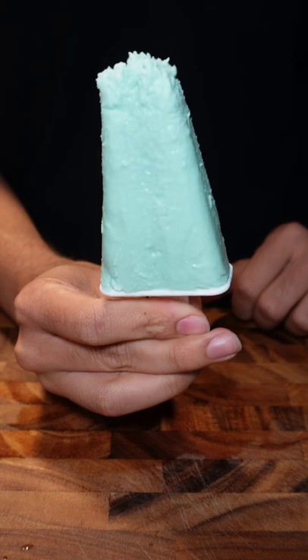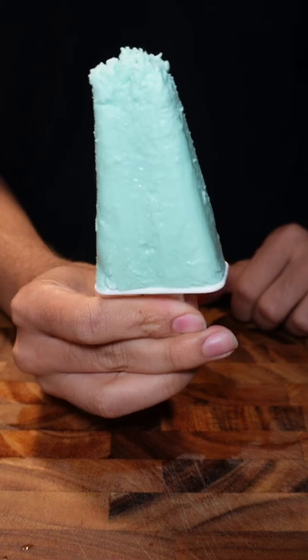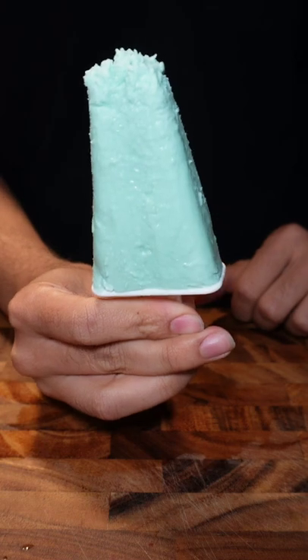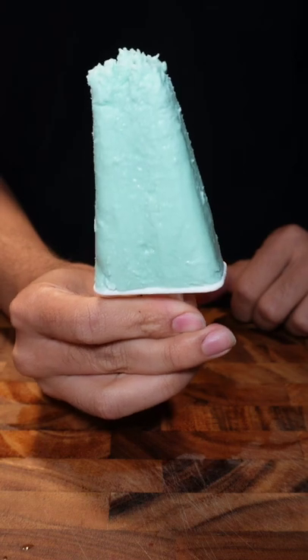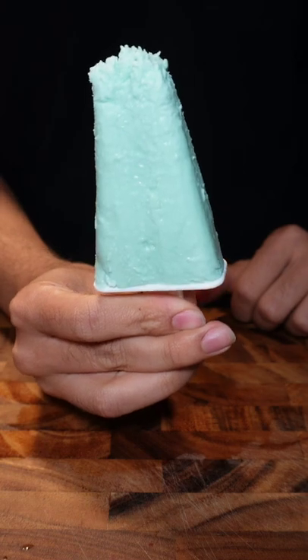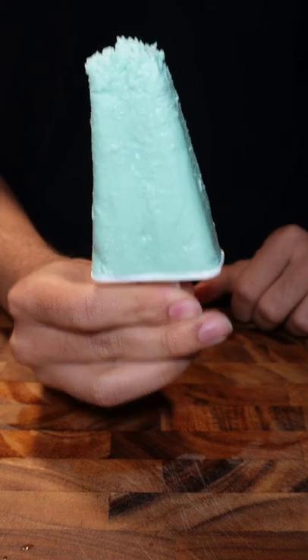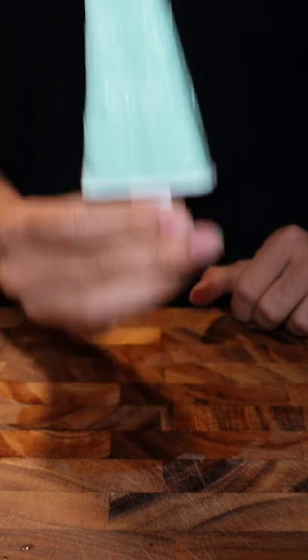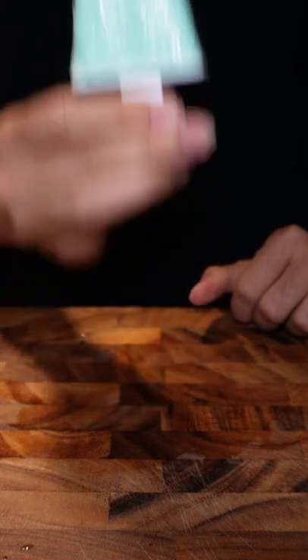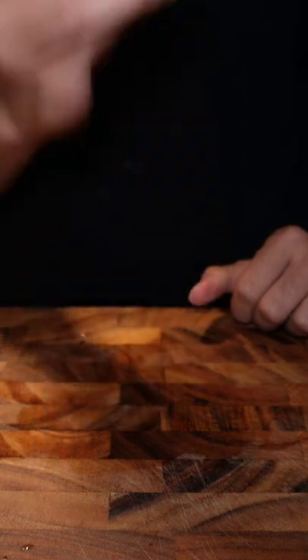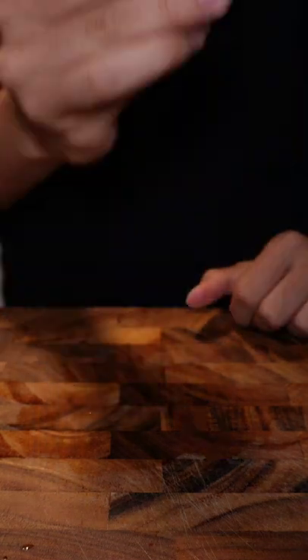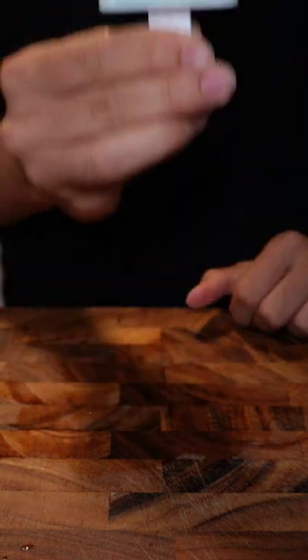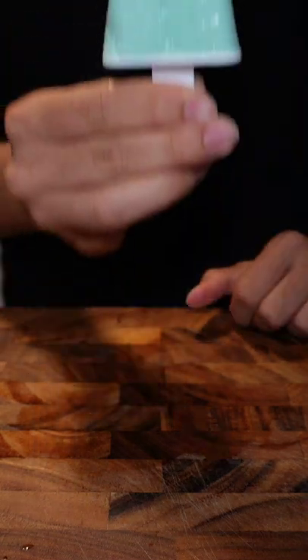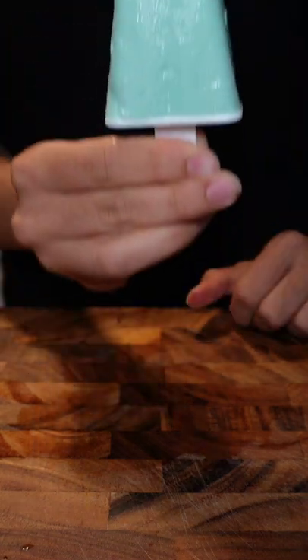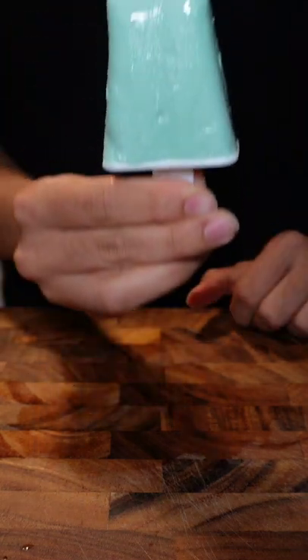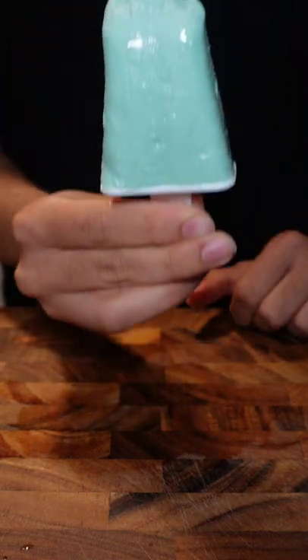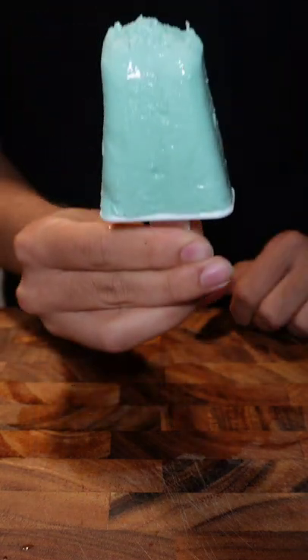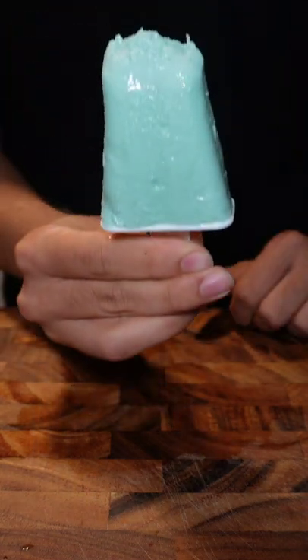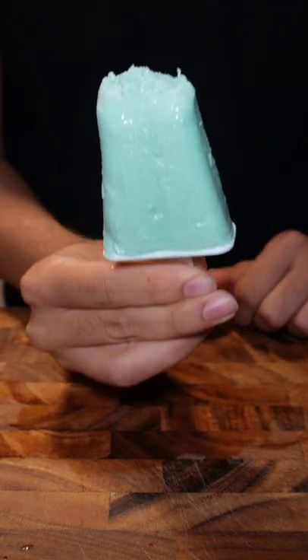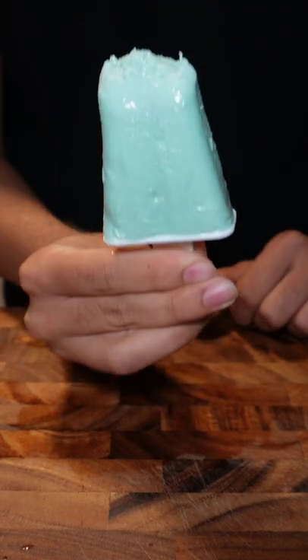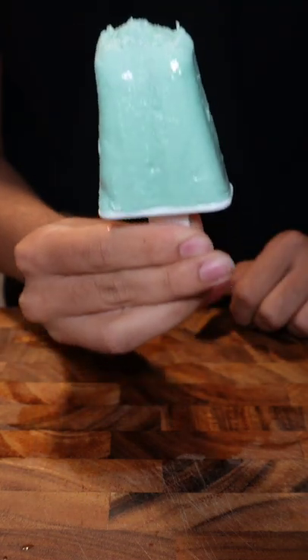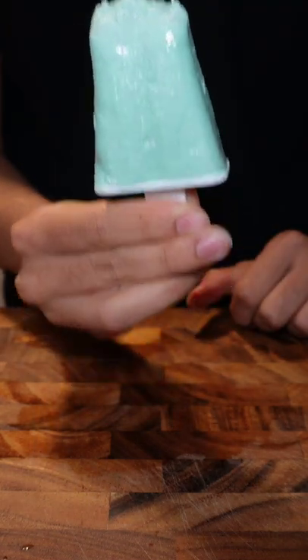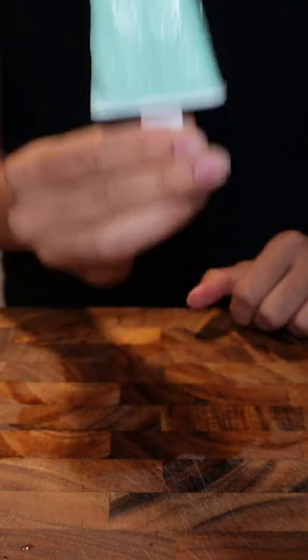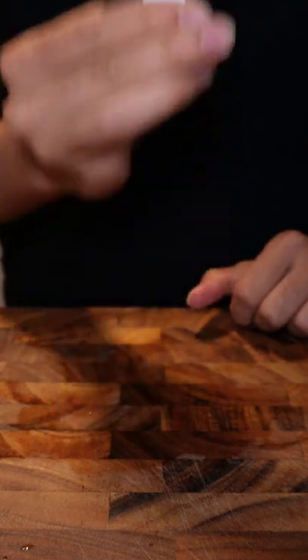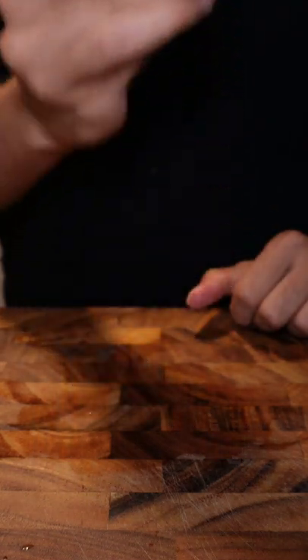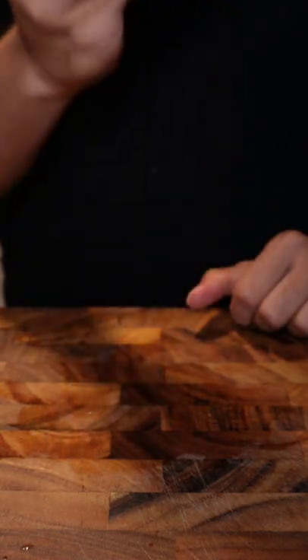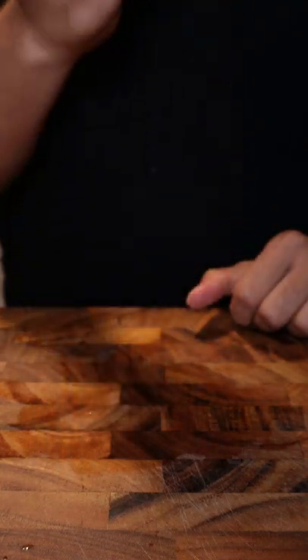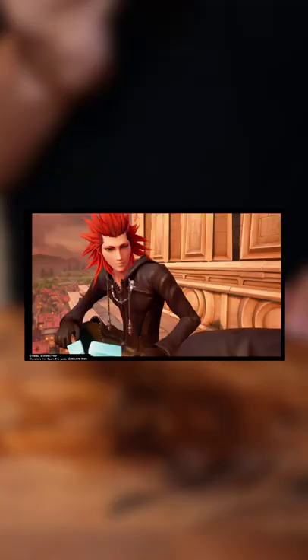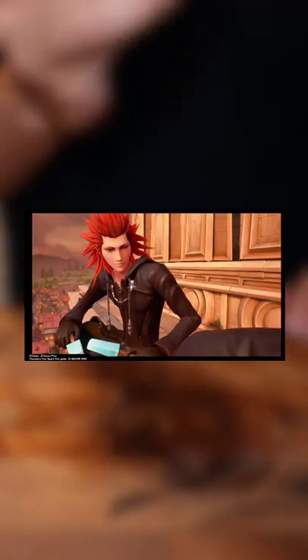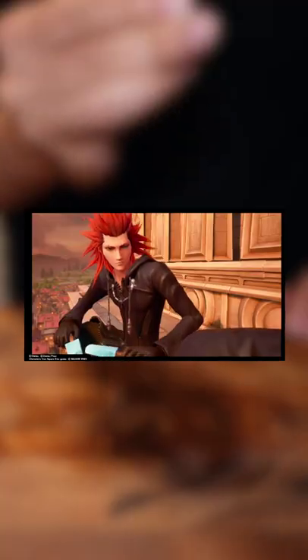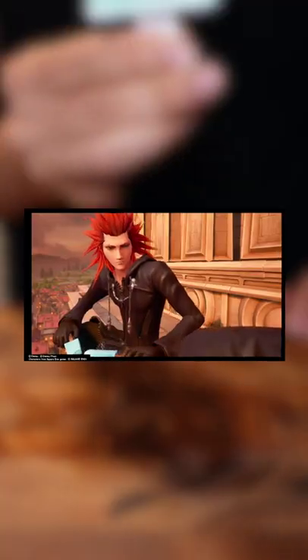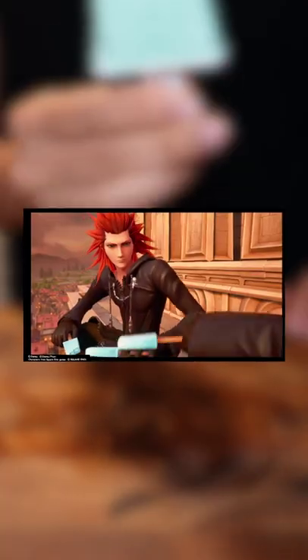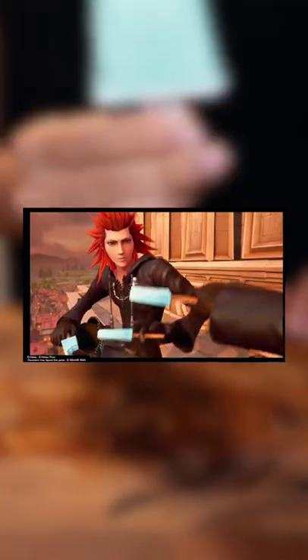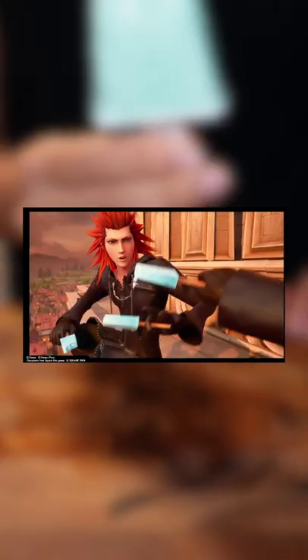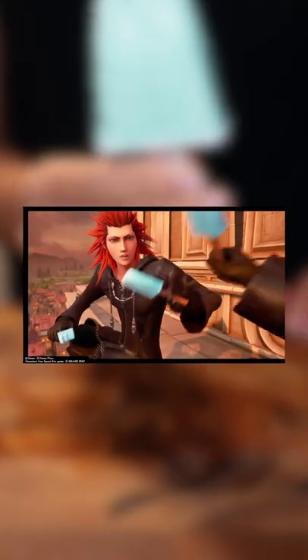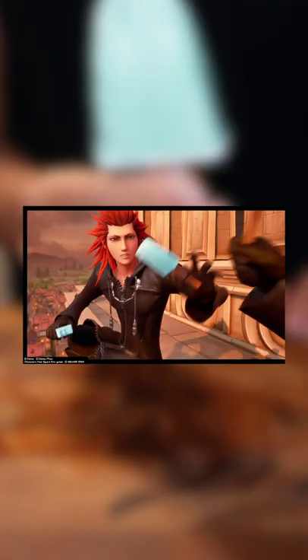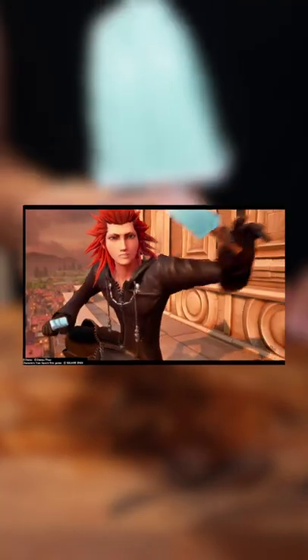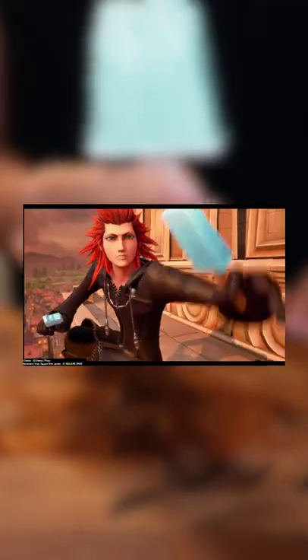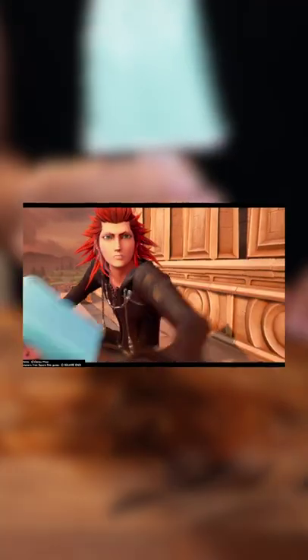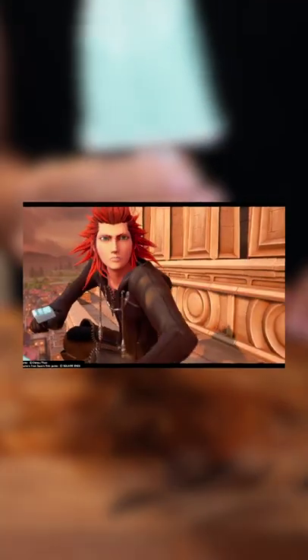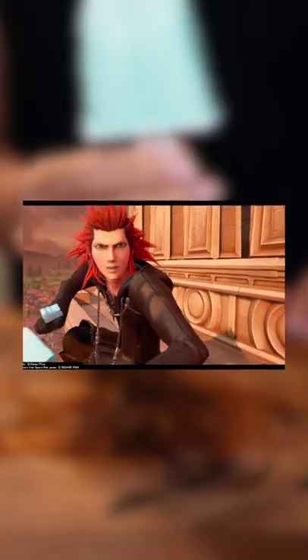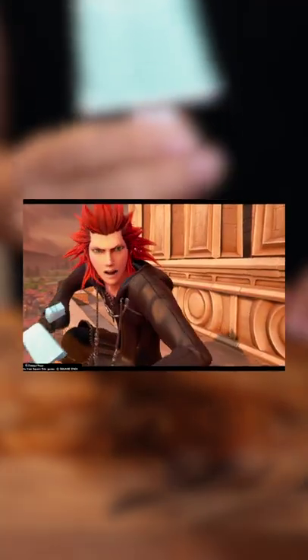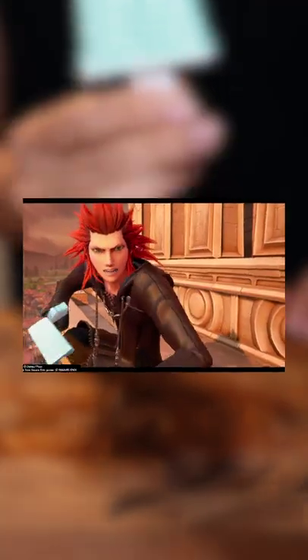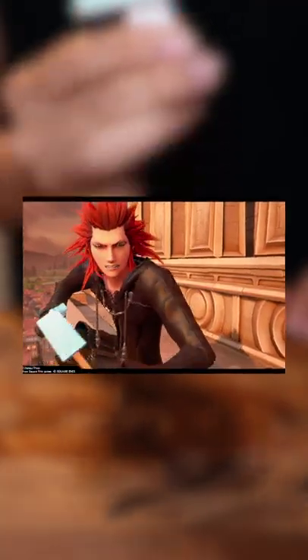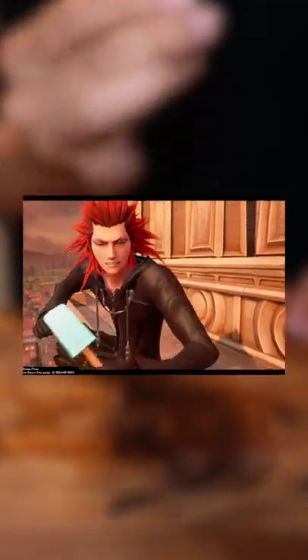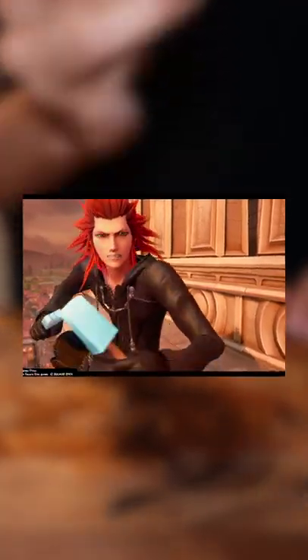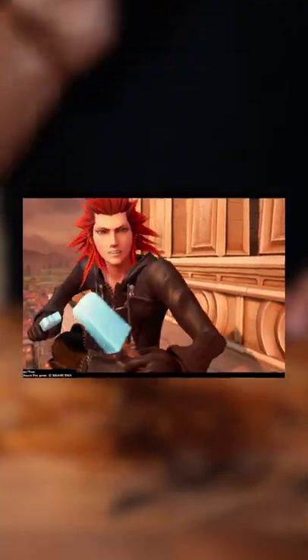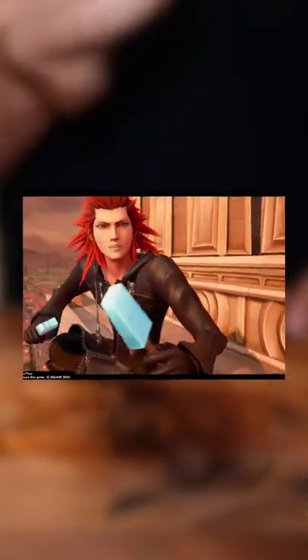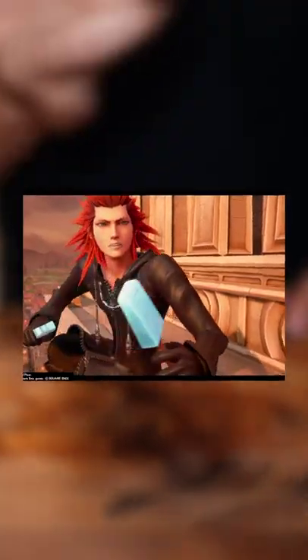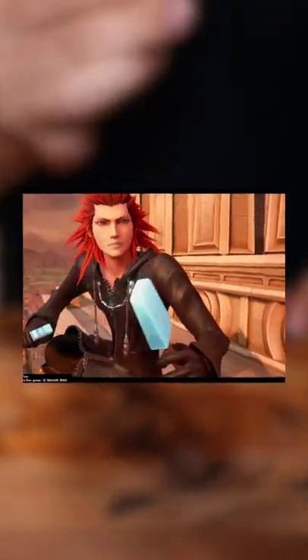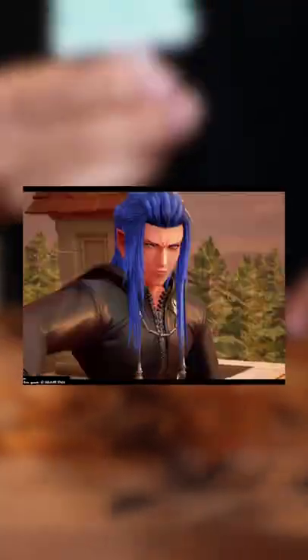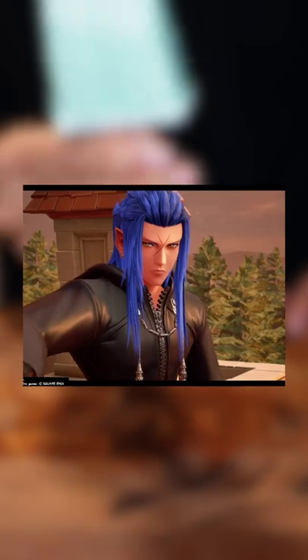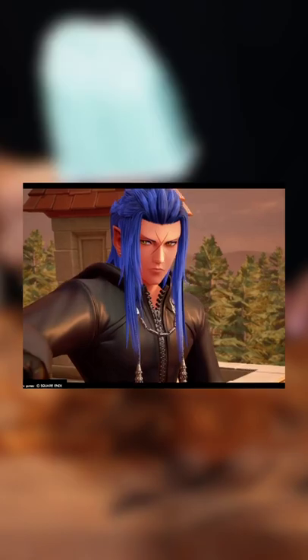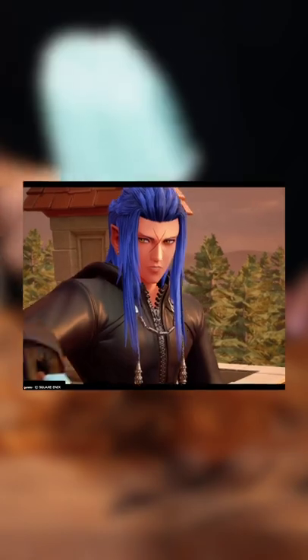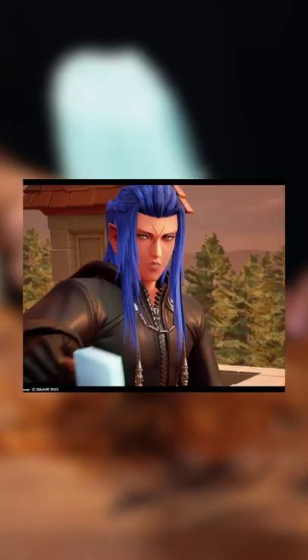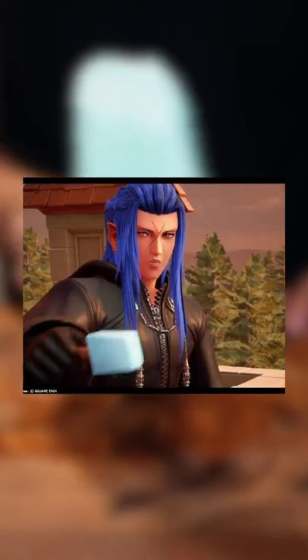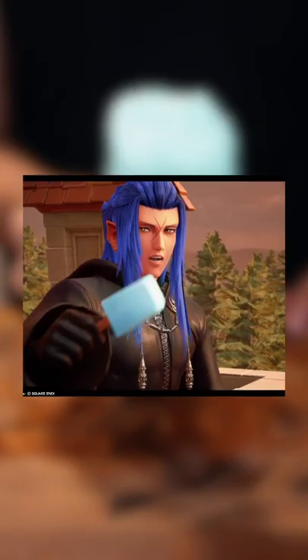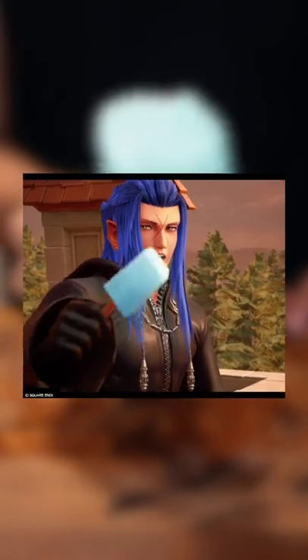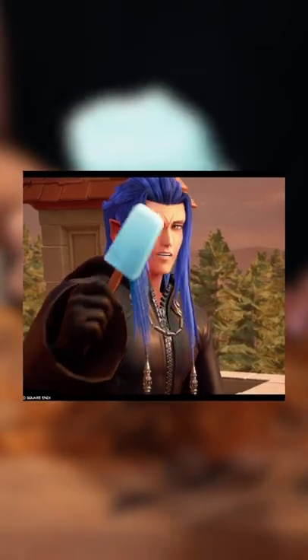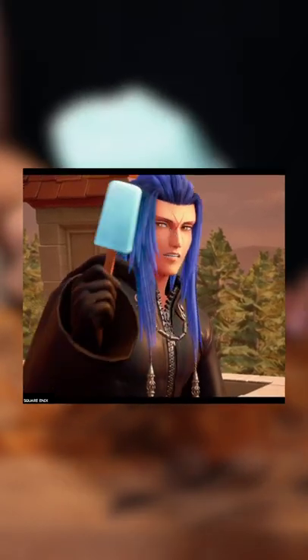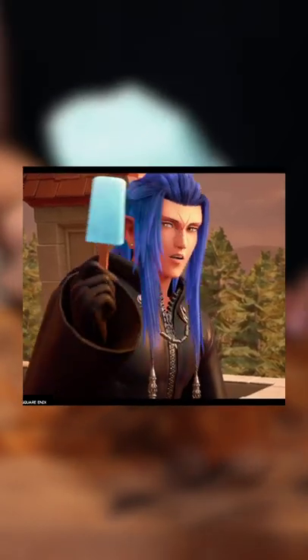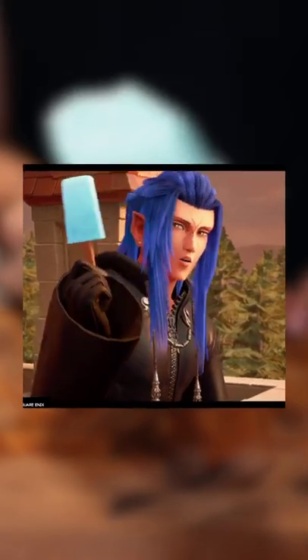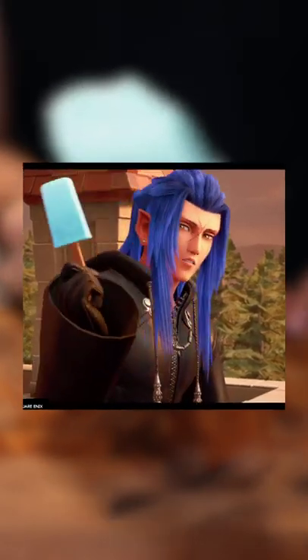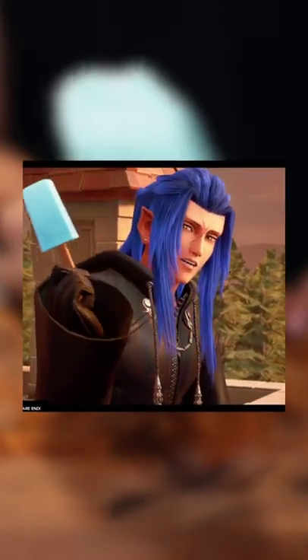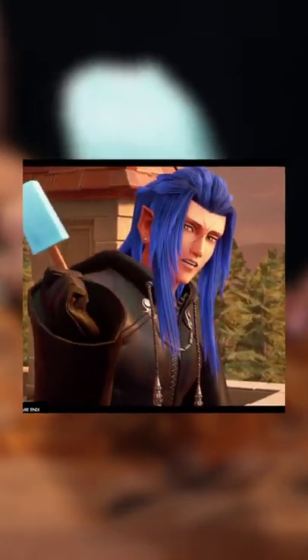I made sea salt ice cream from Kingdom Hearts. Oh, hey! You can't eat all this.